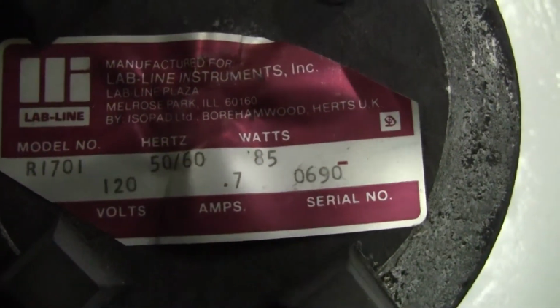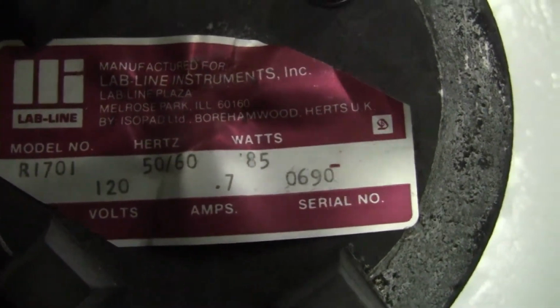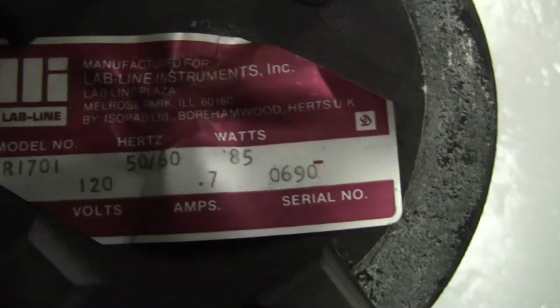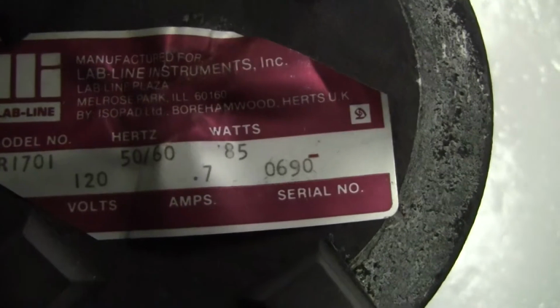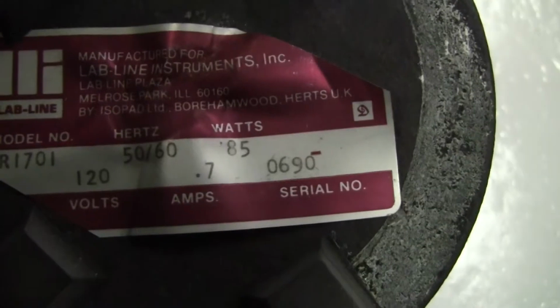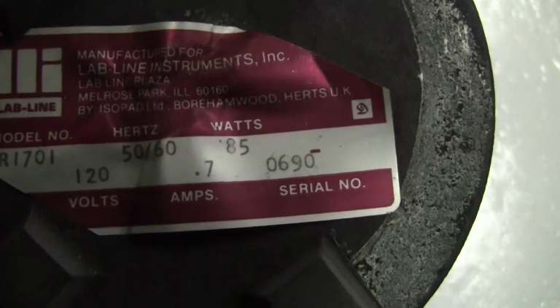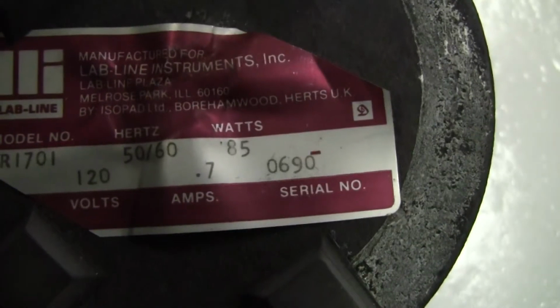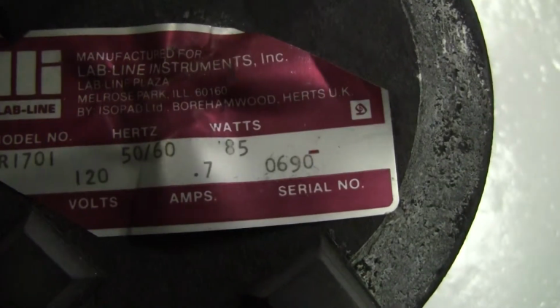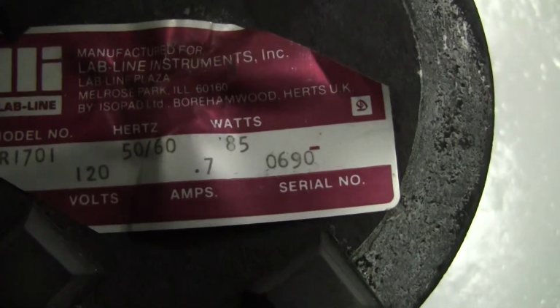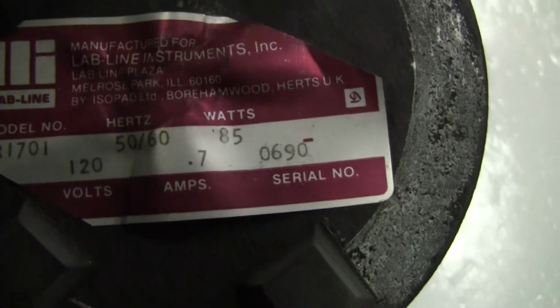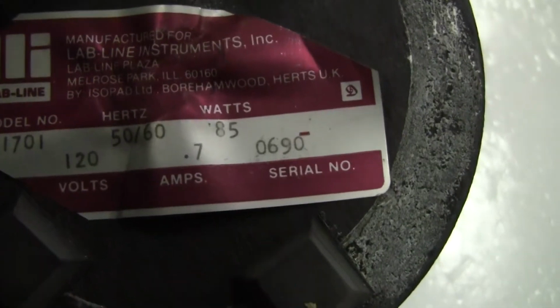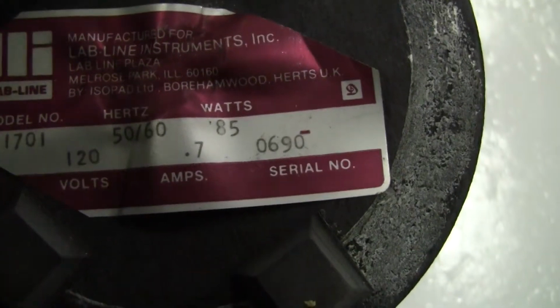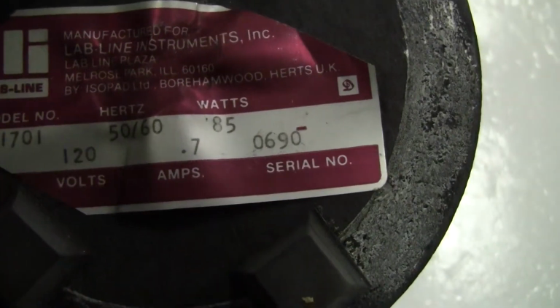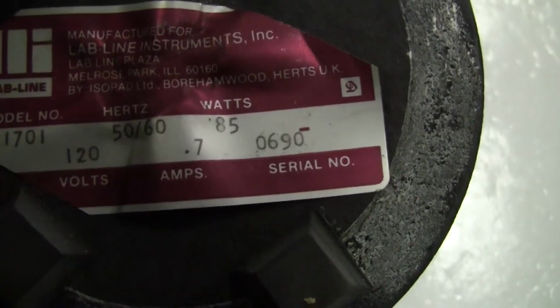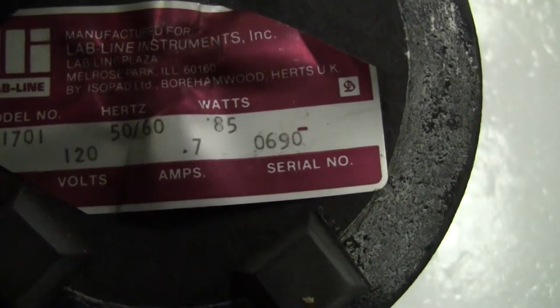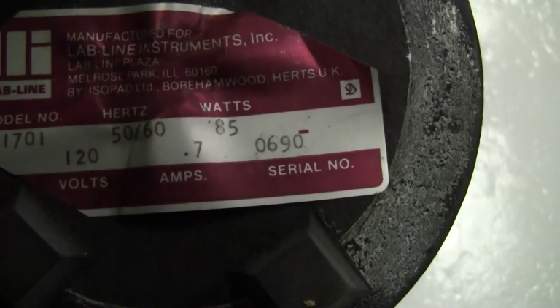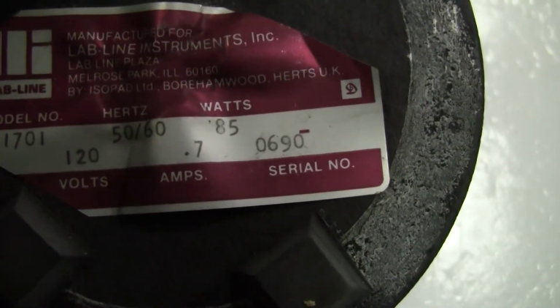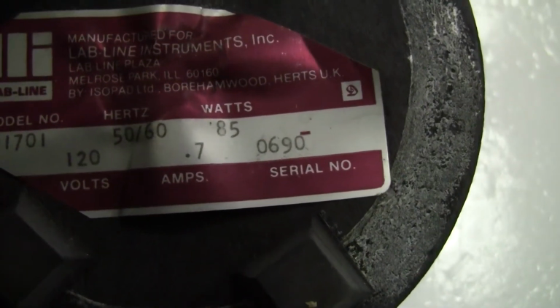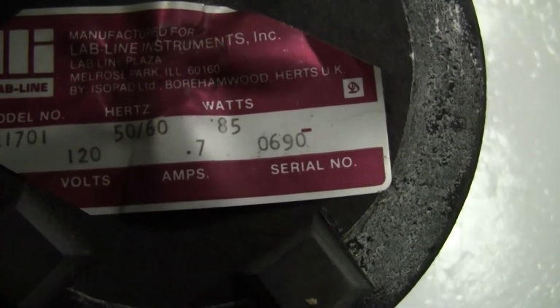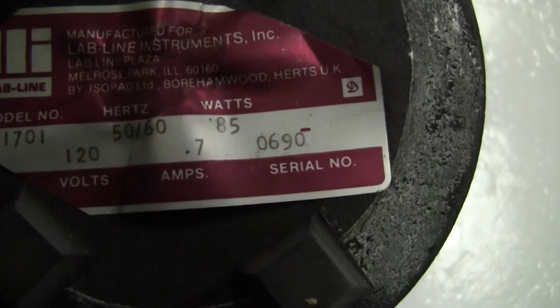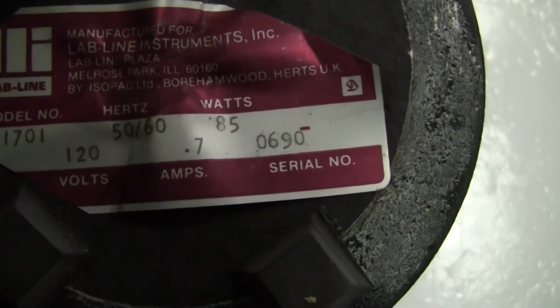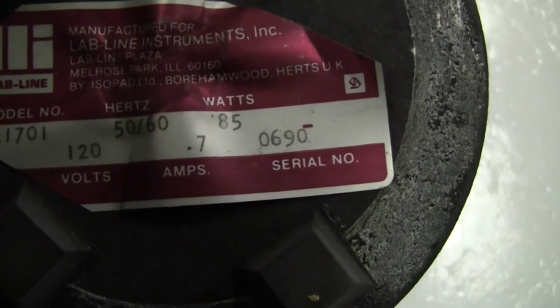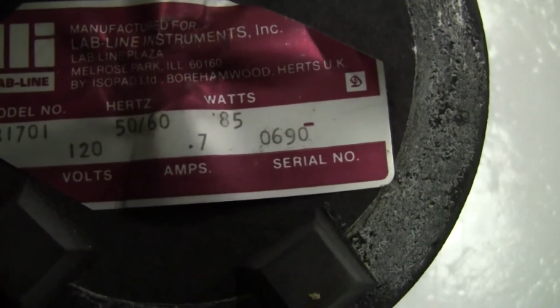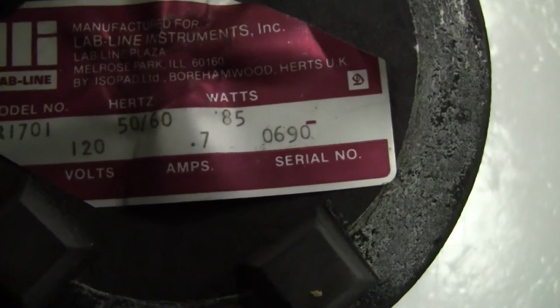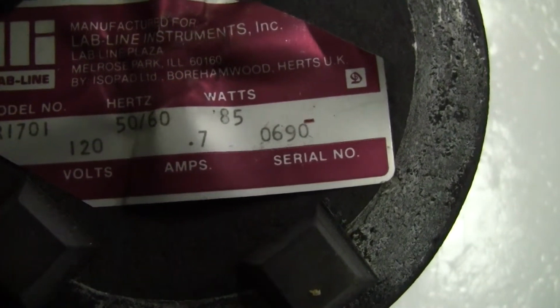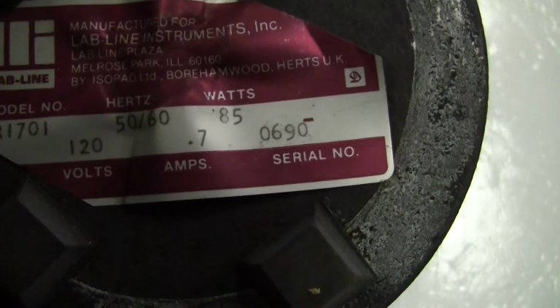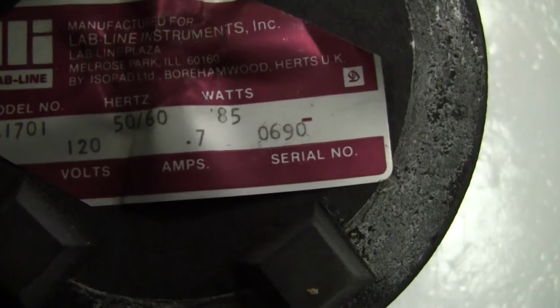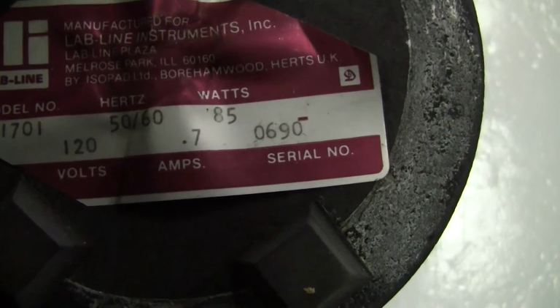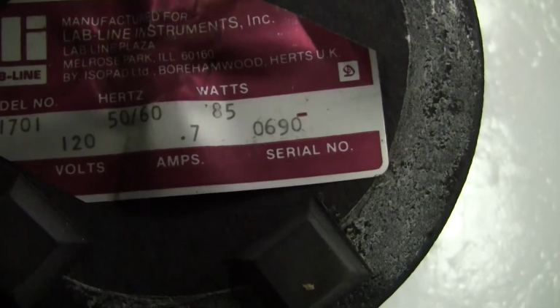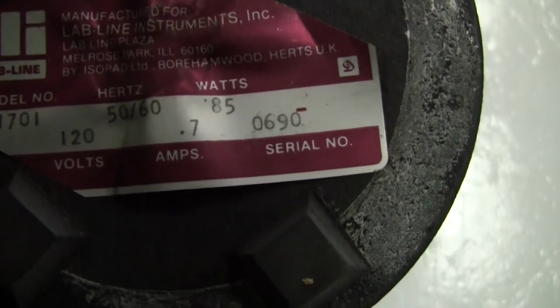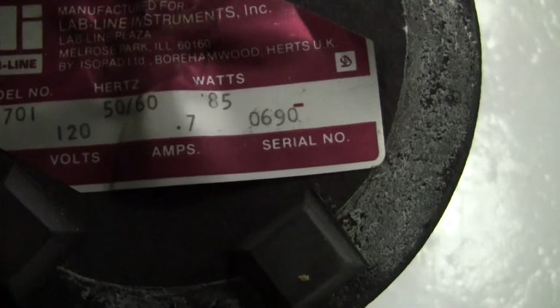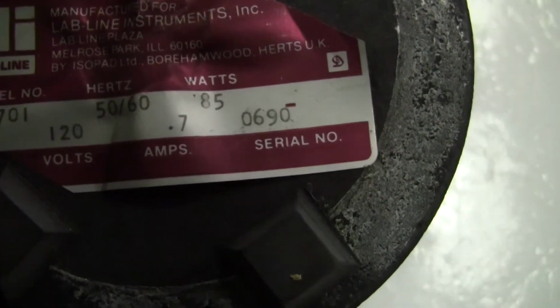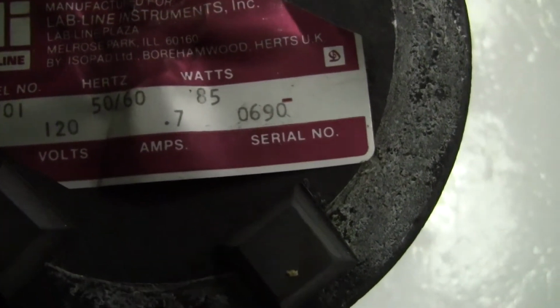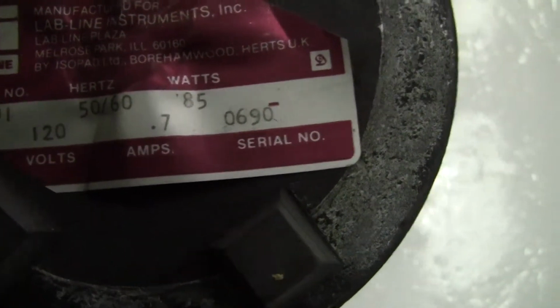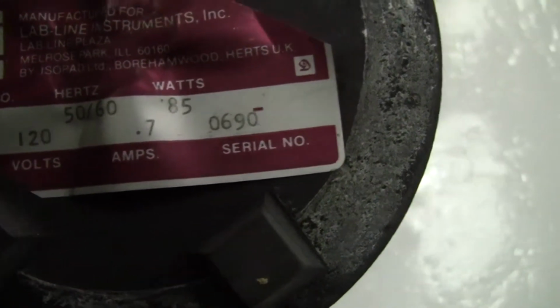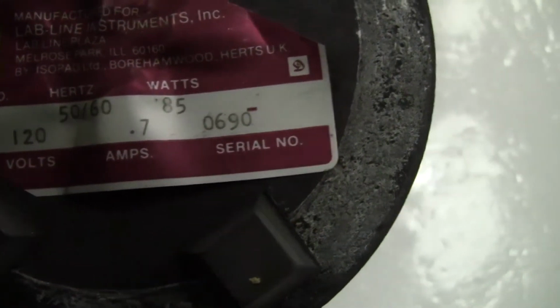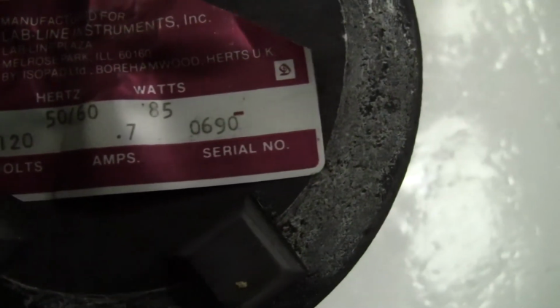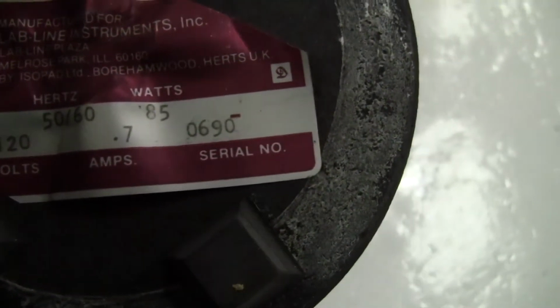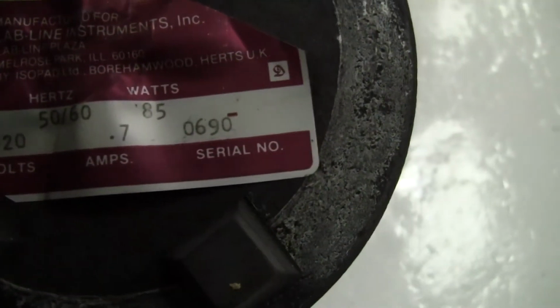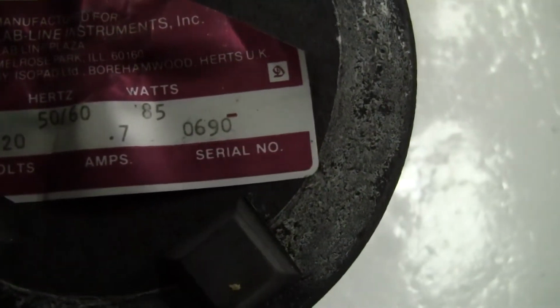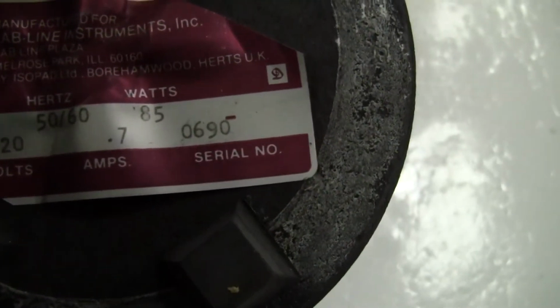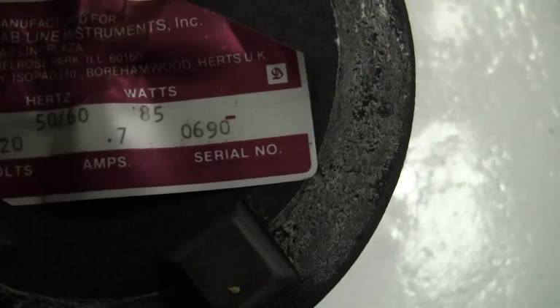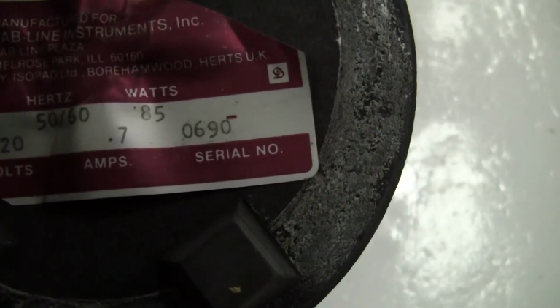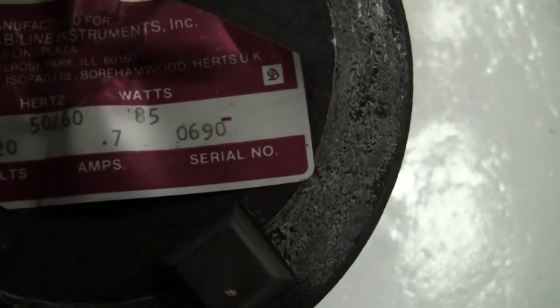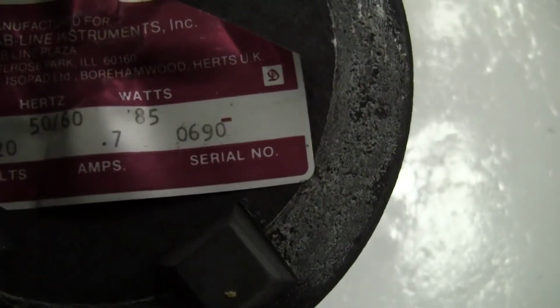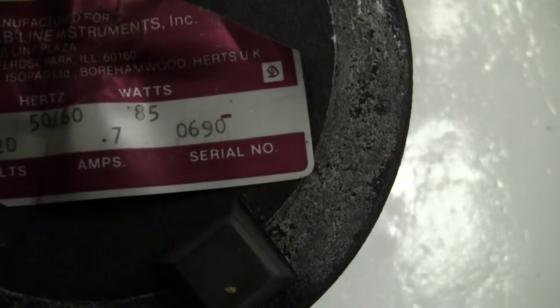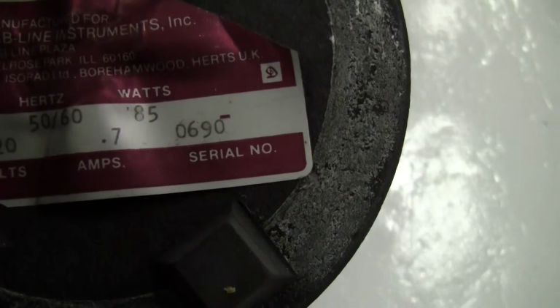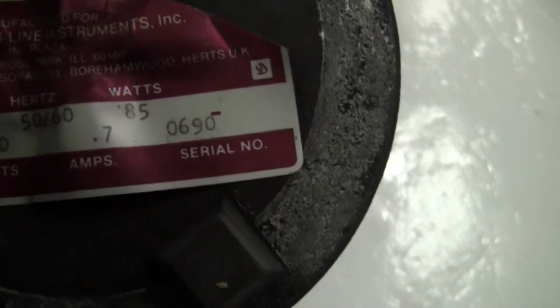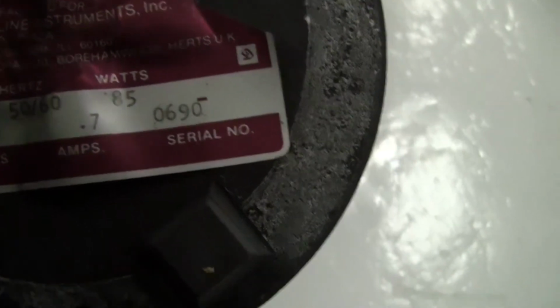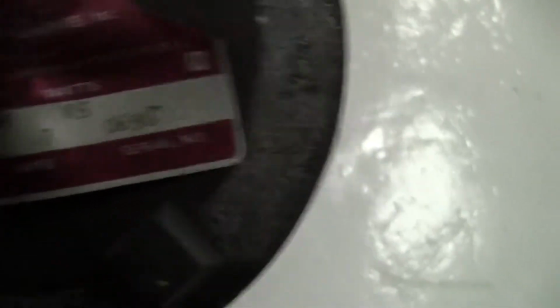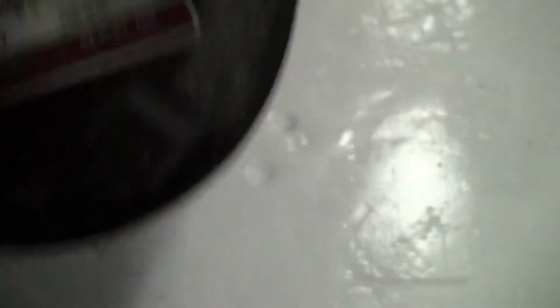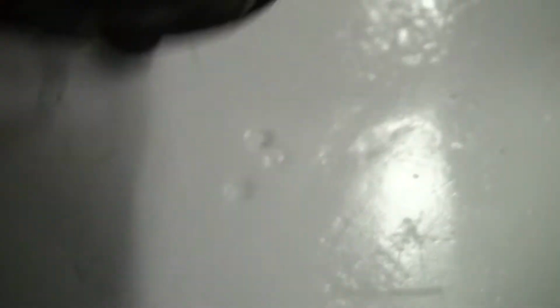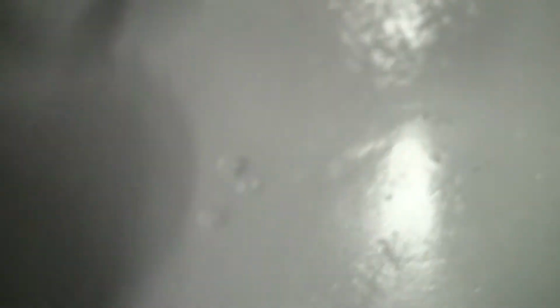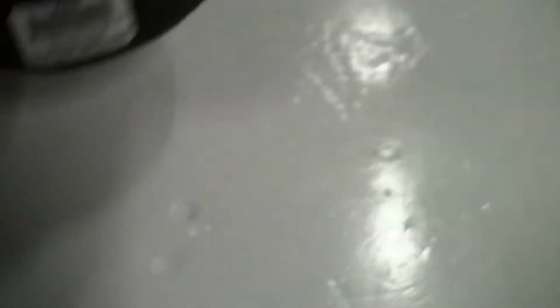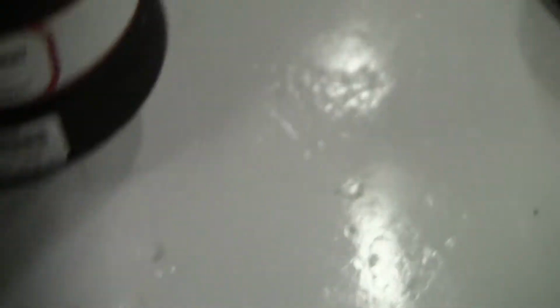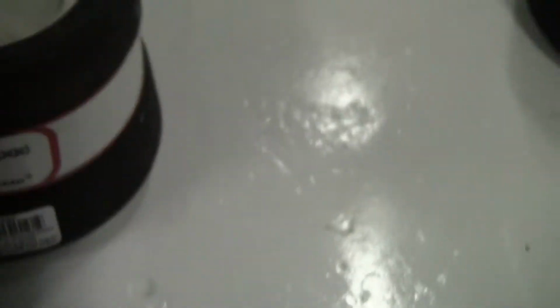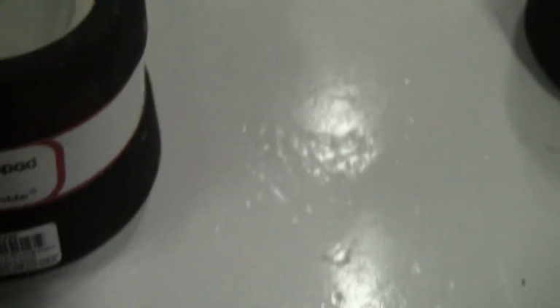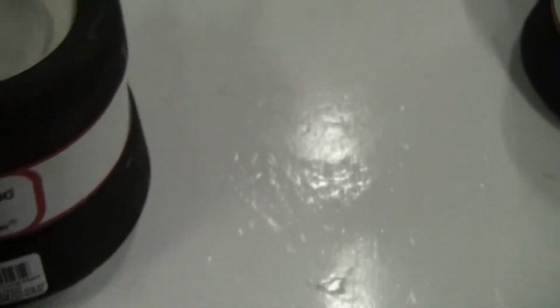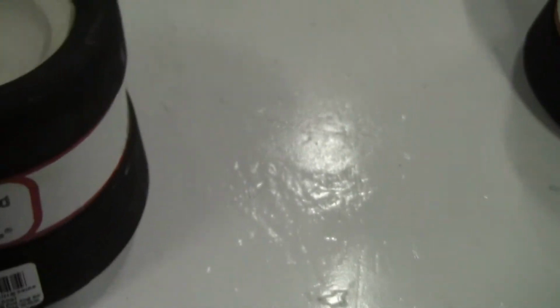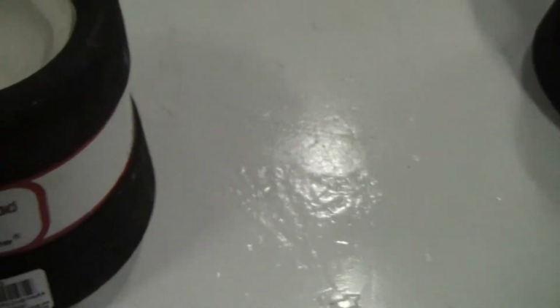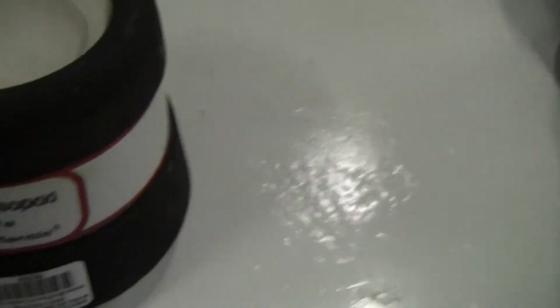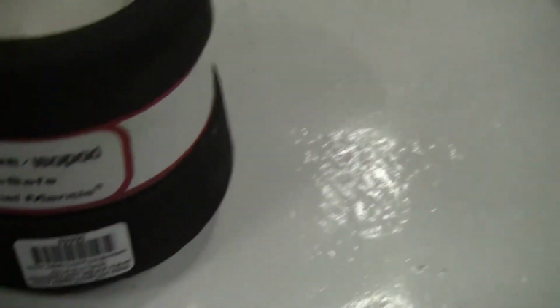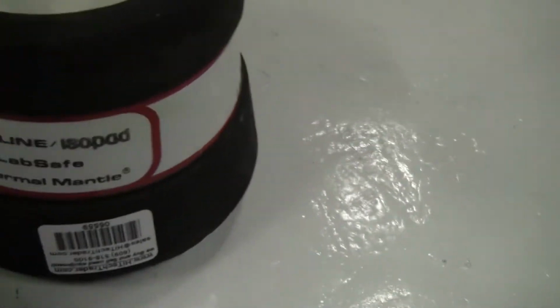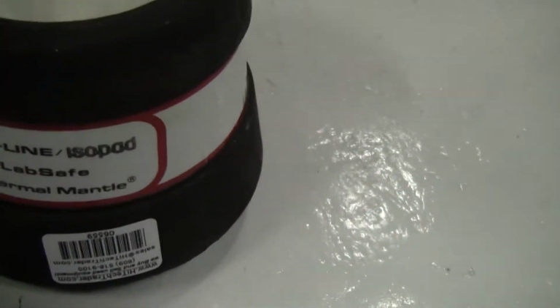It has 85 watts, 0.7 amps, 120 volts. Good little thing.